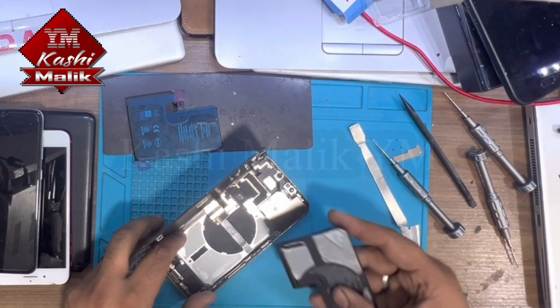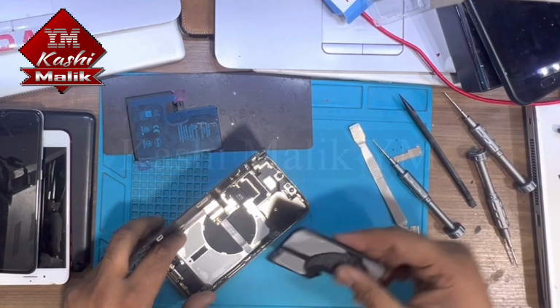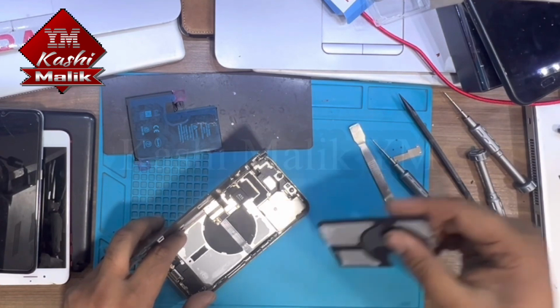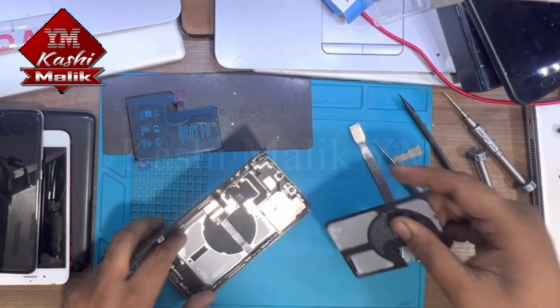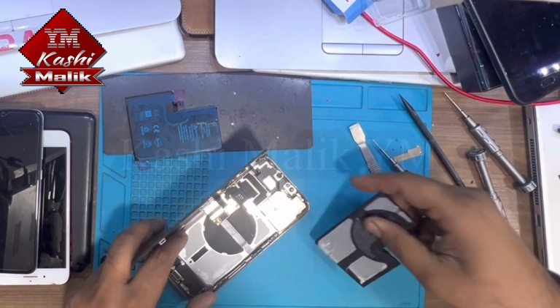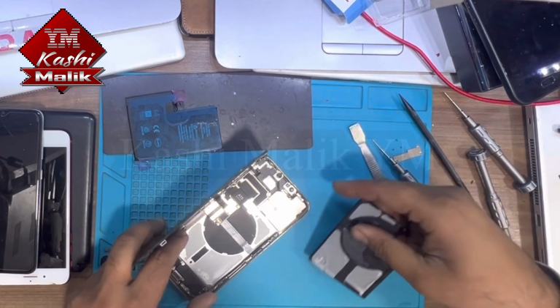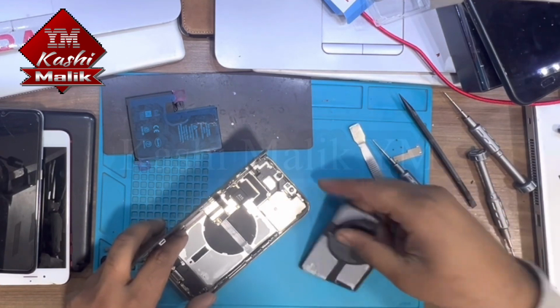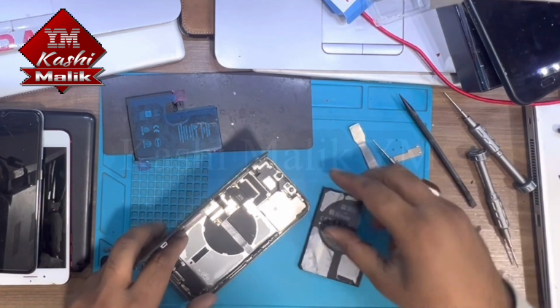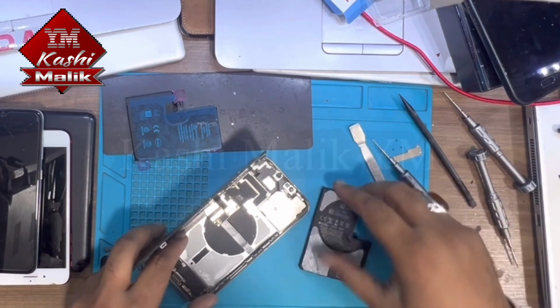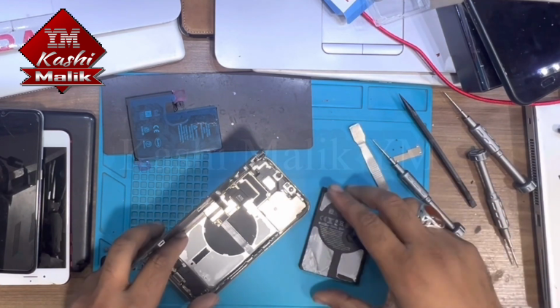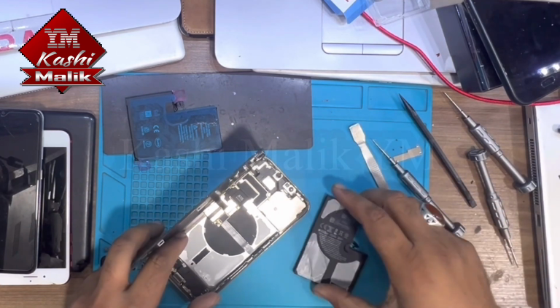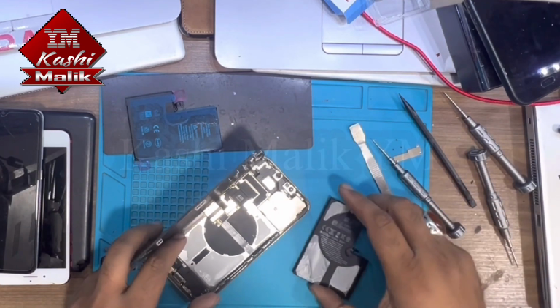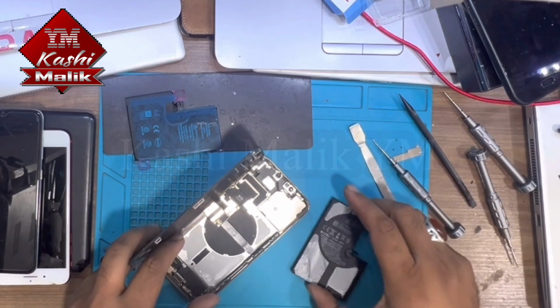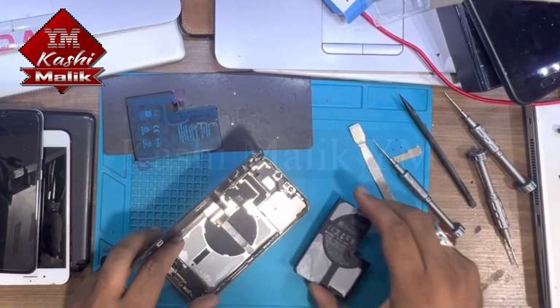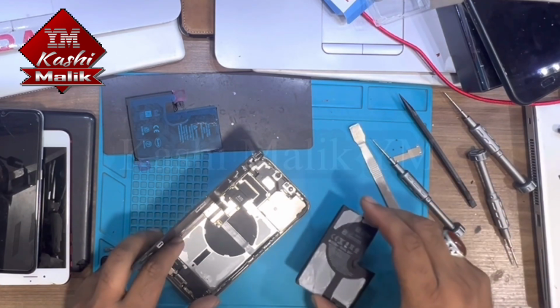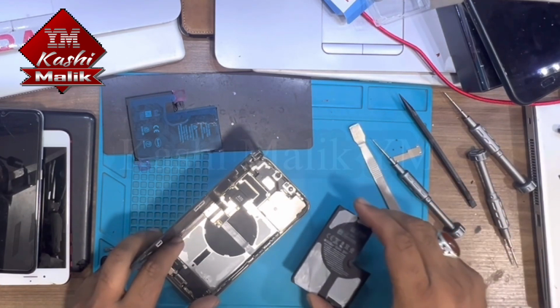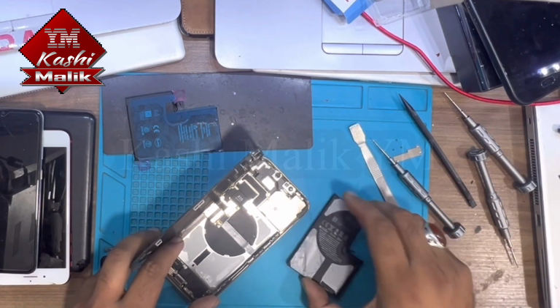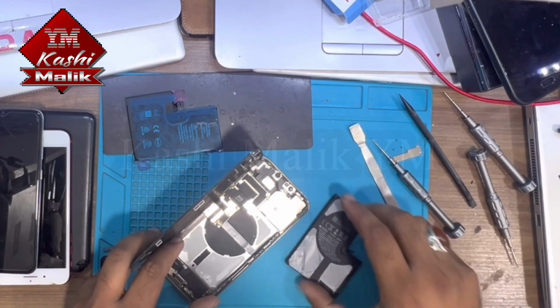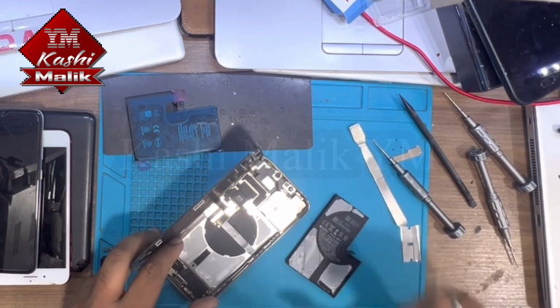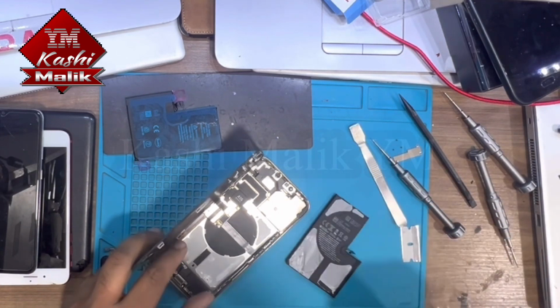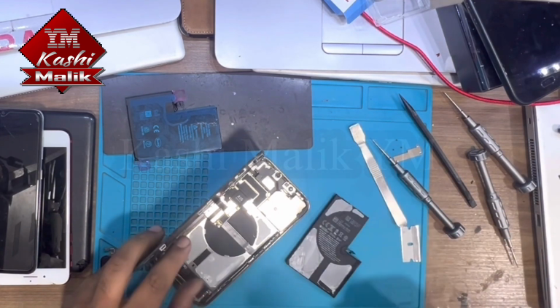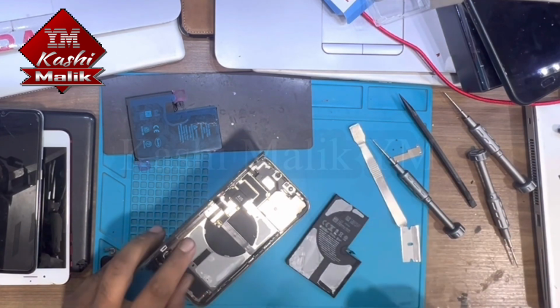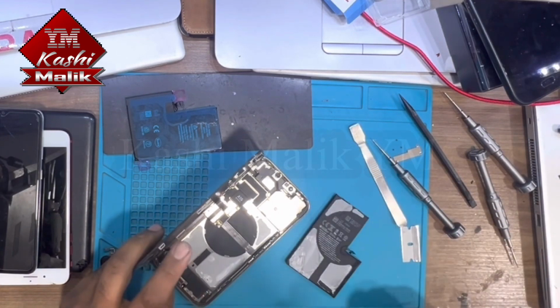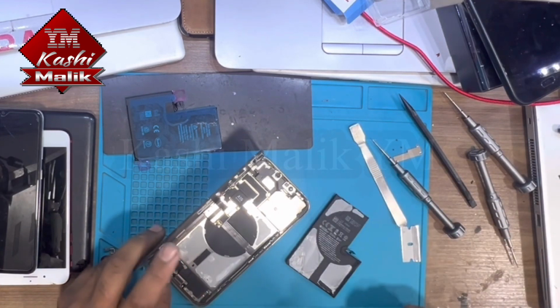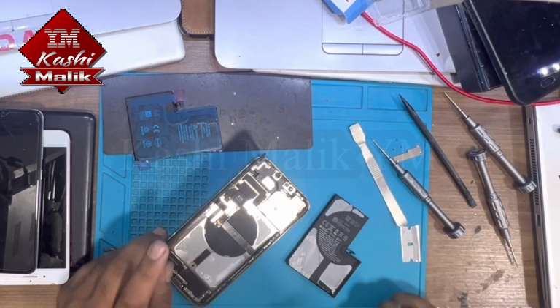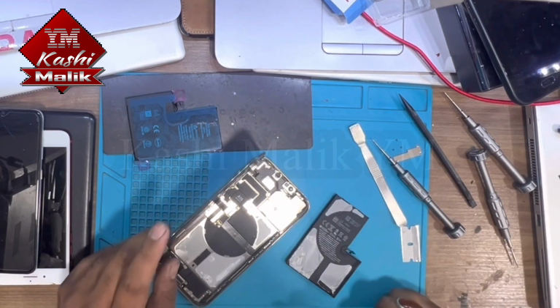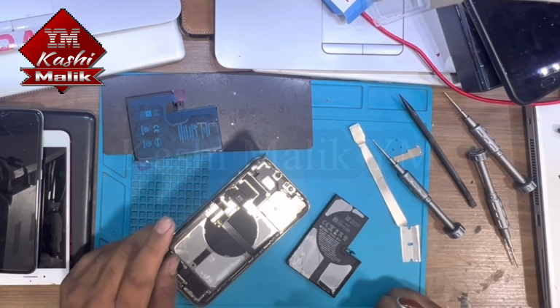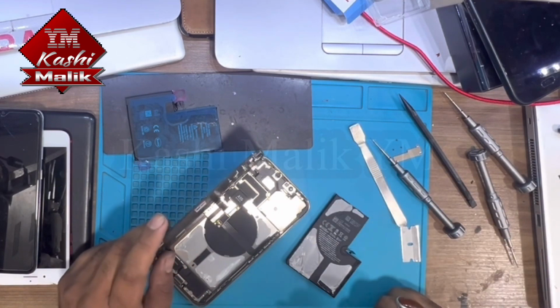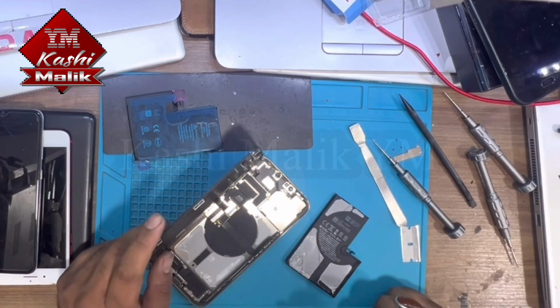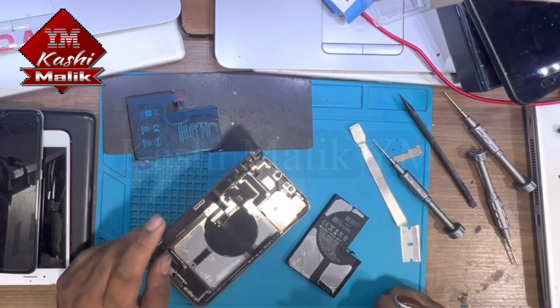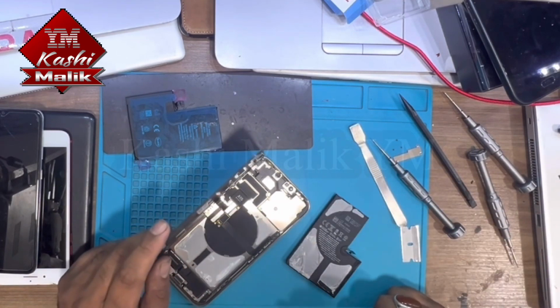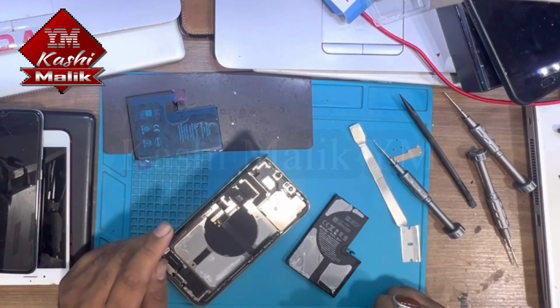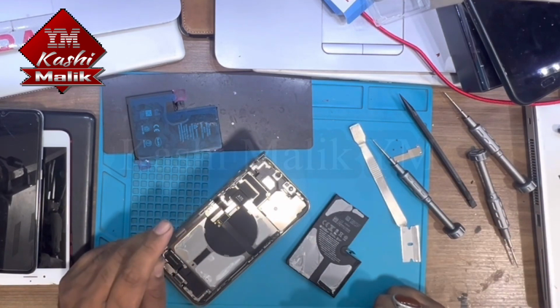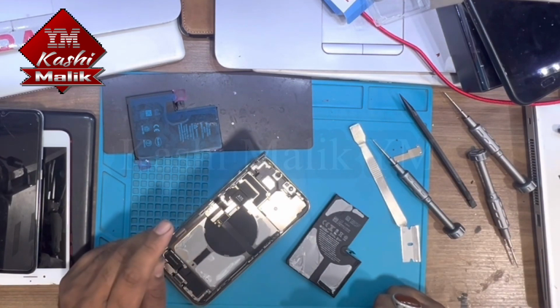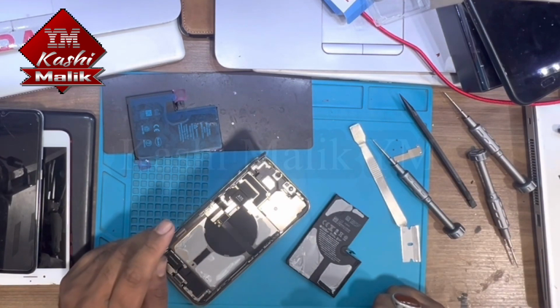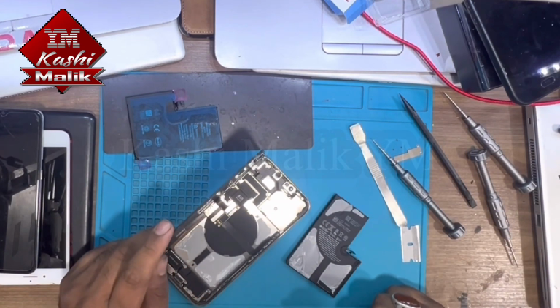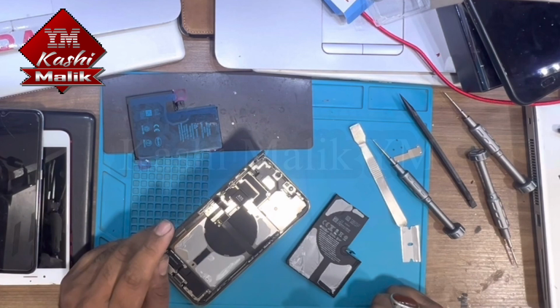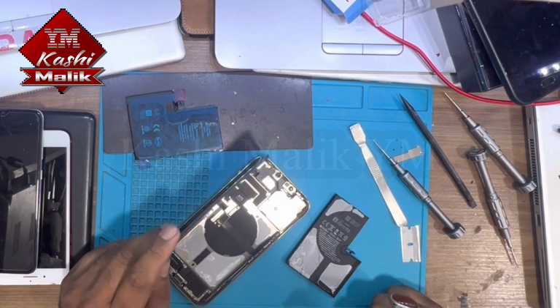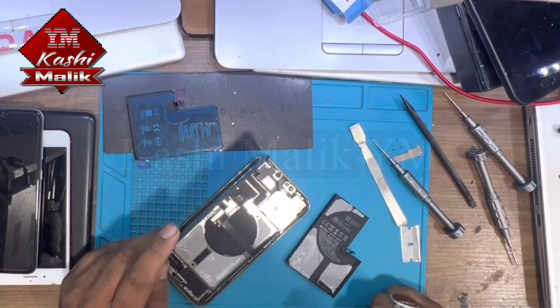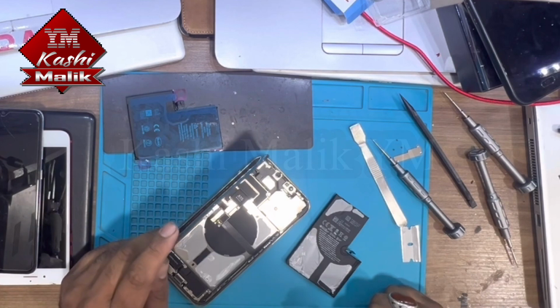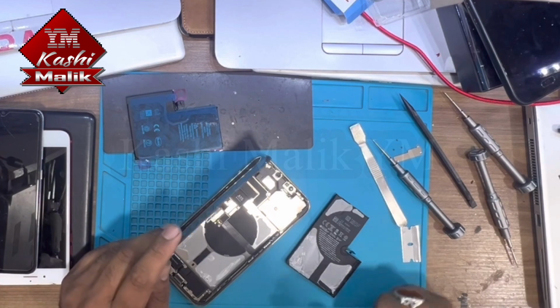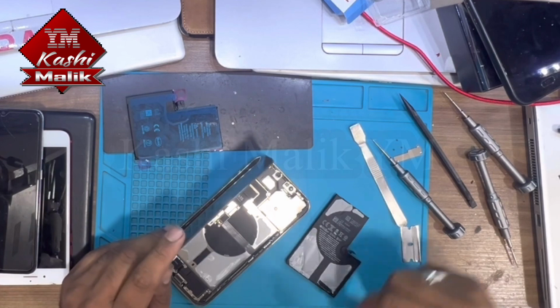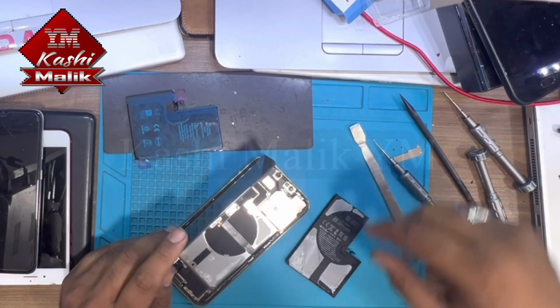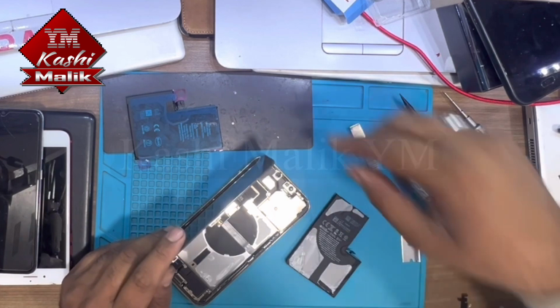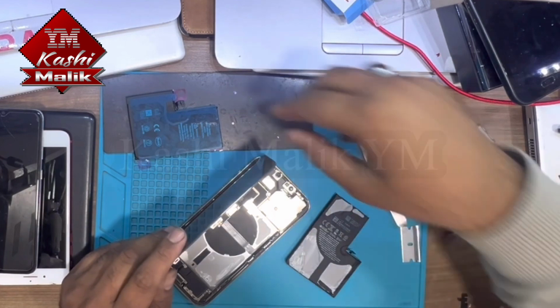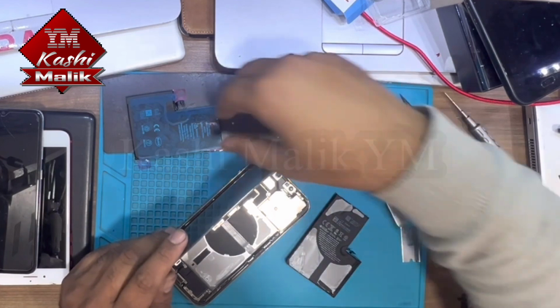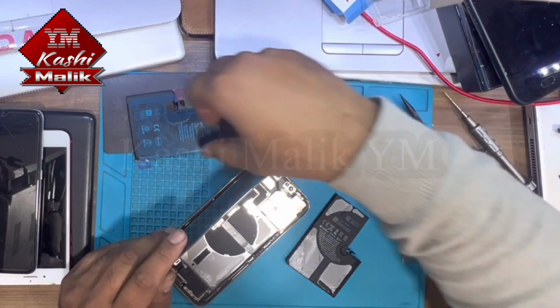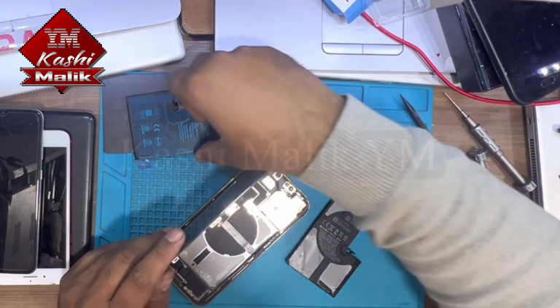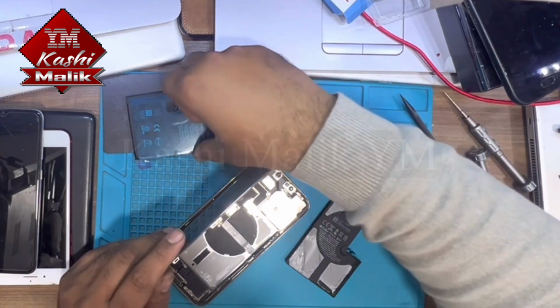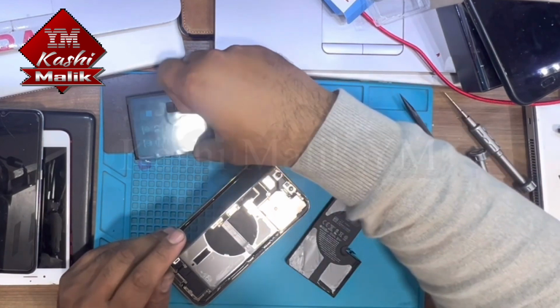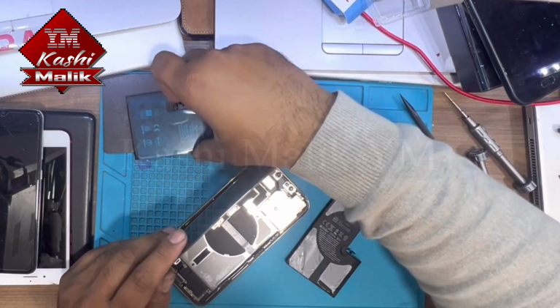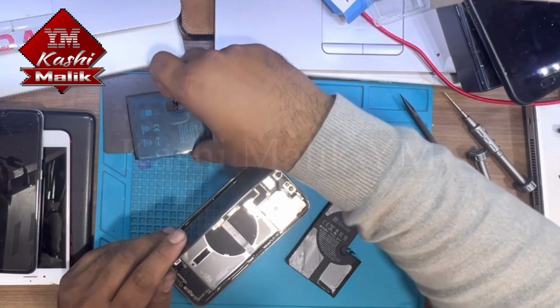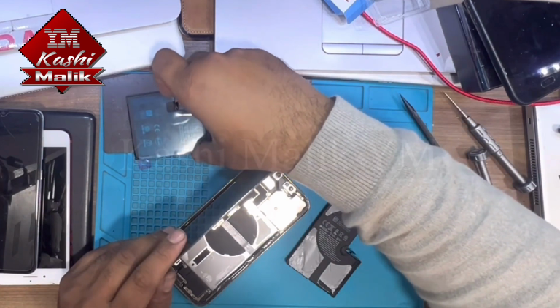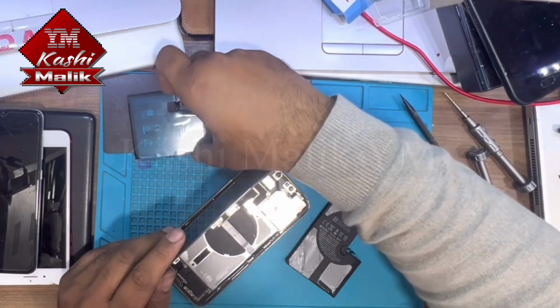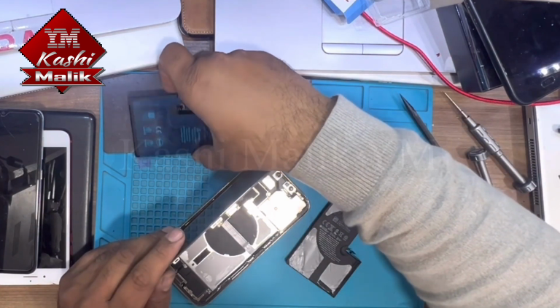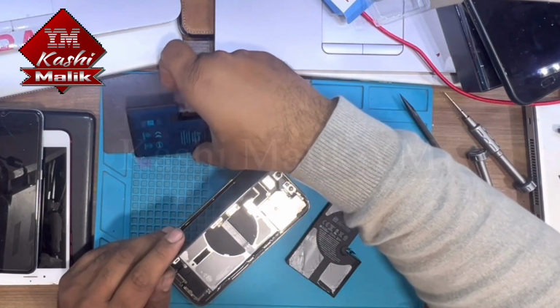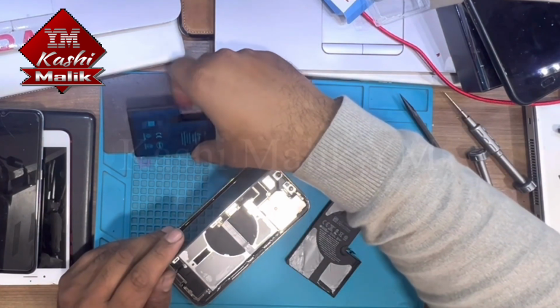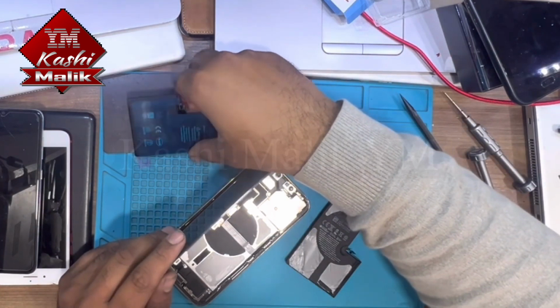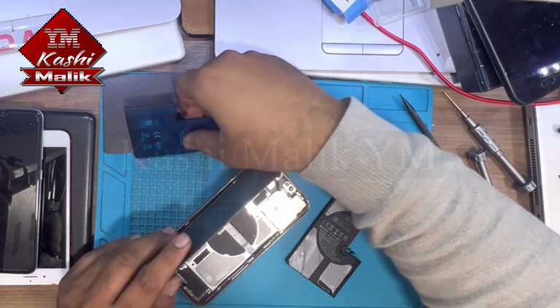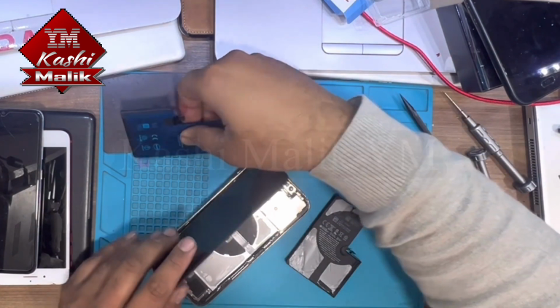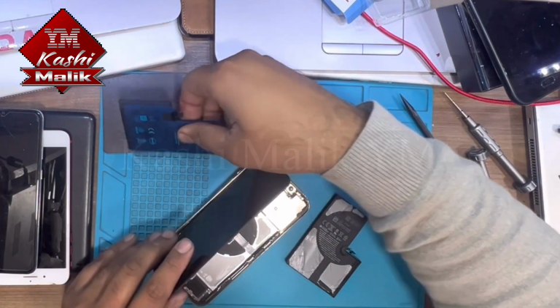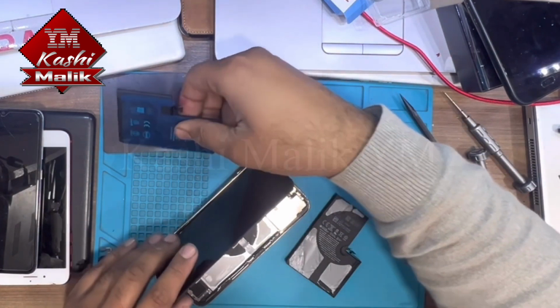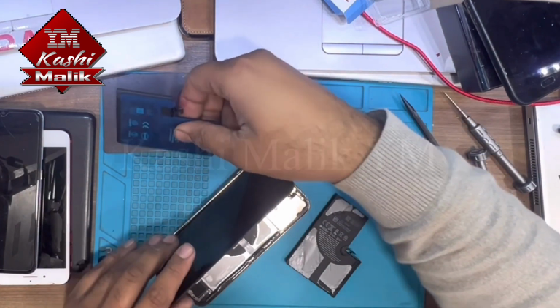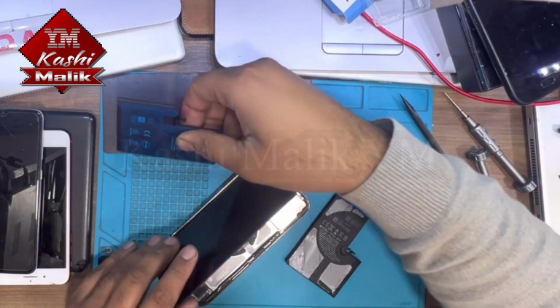The battery is removed. Now we will plug the new battery in there.